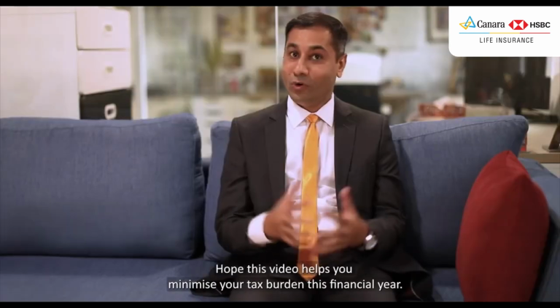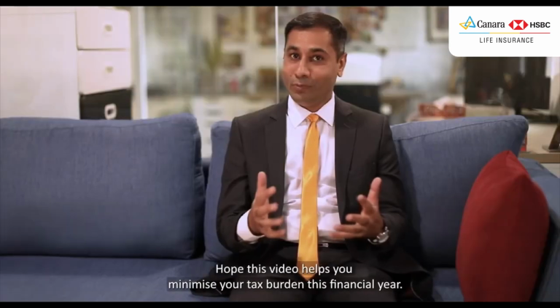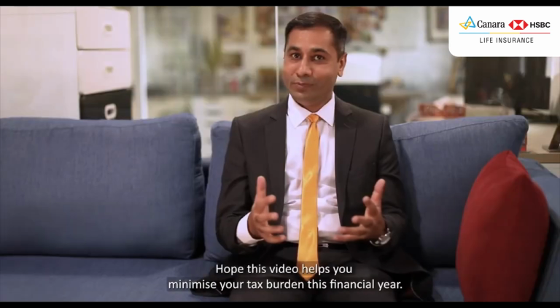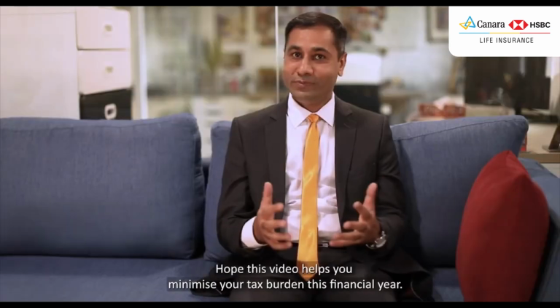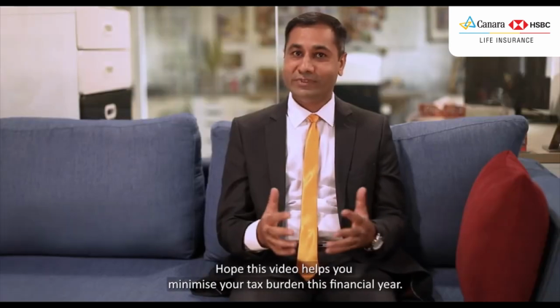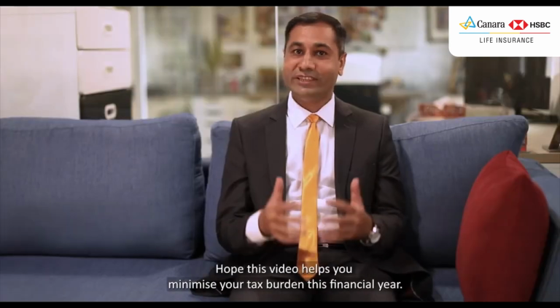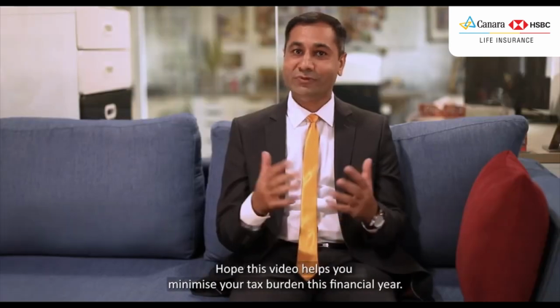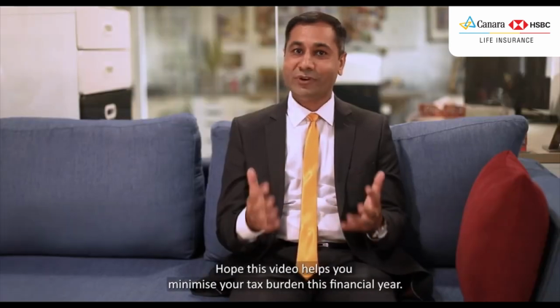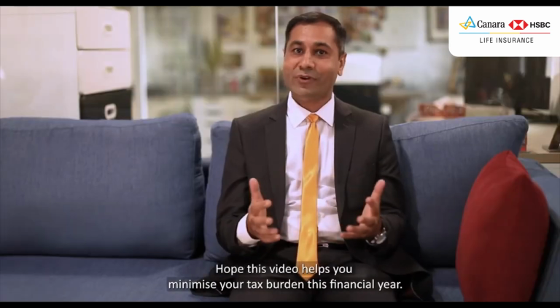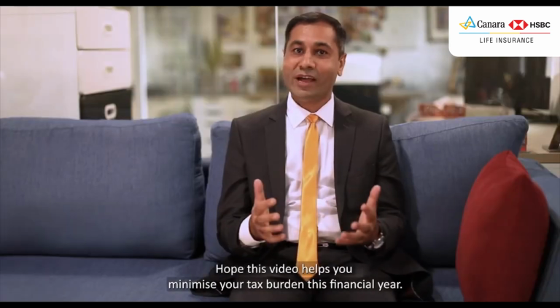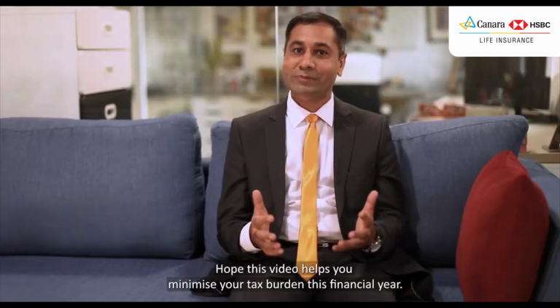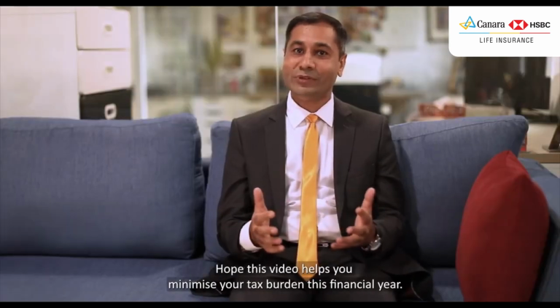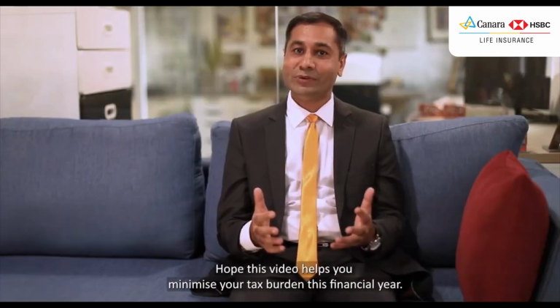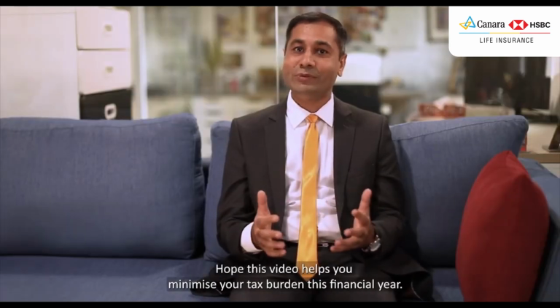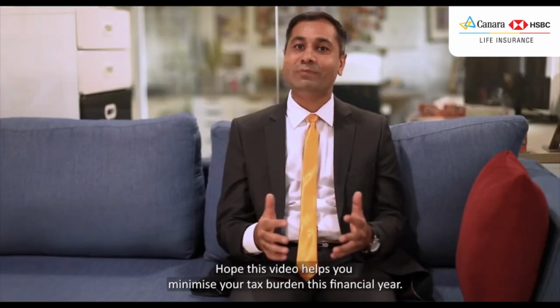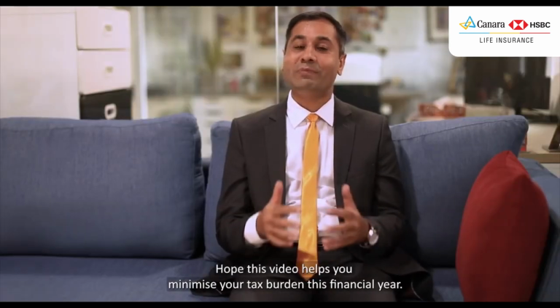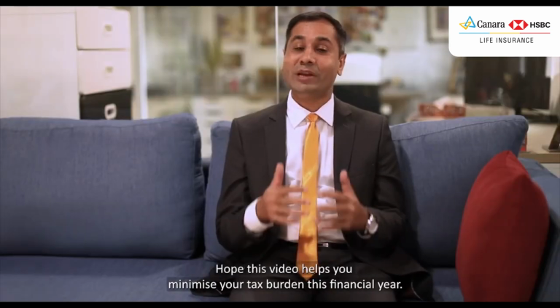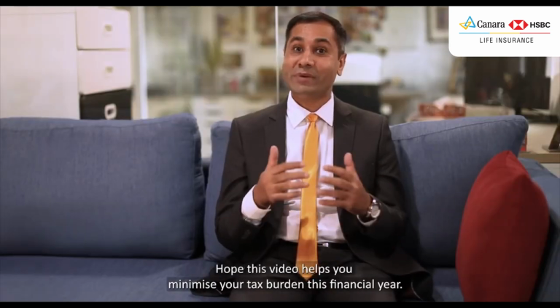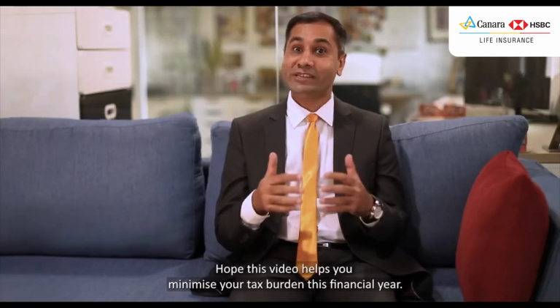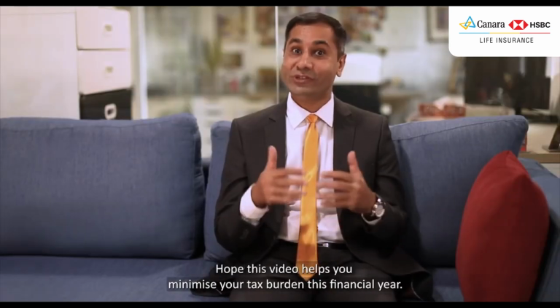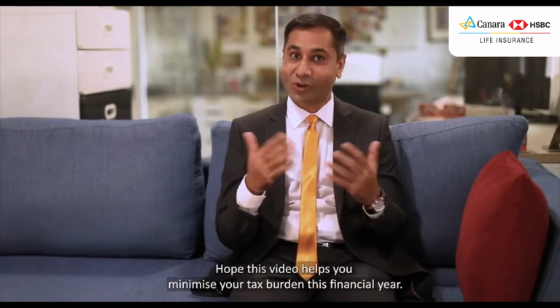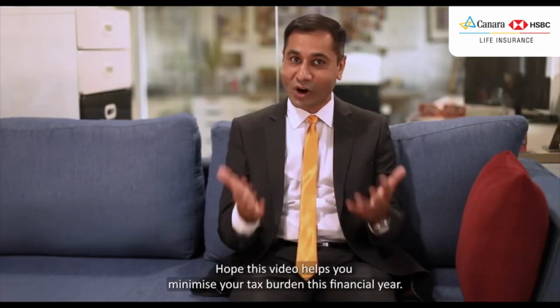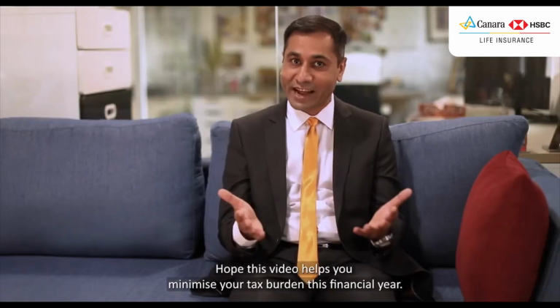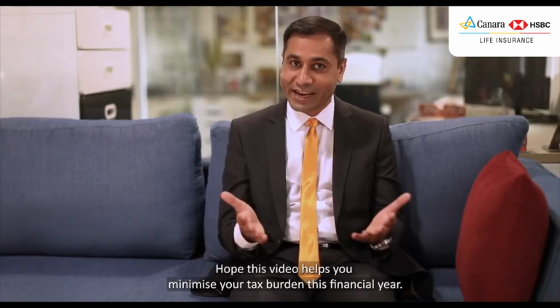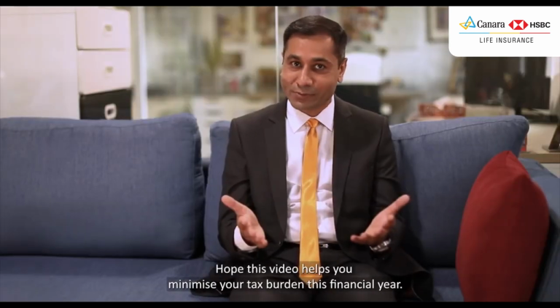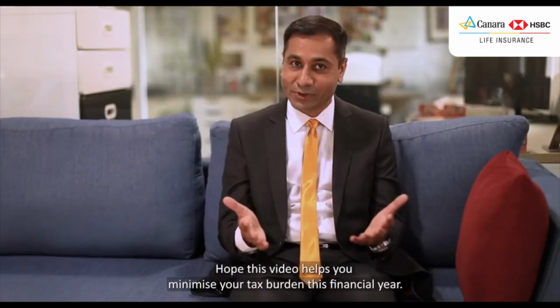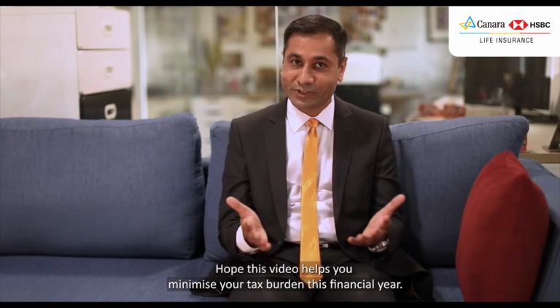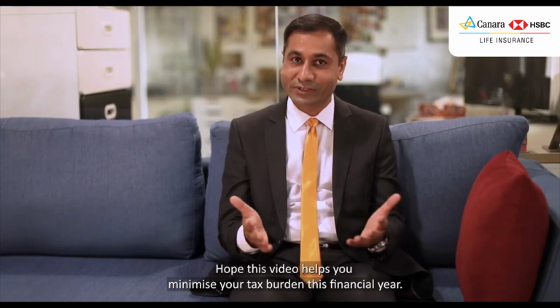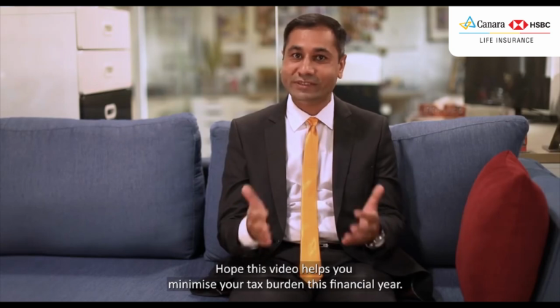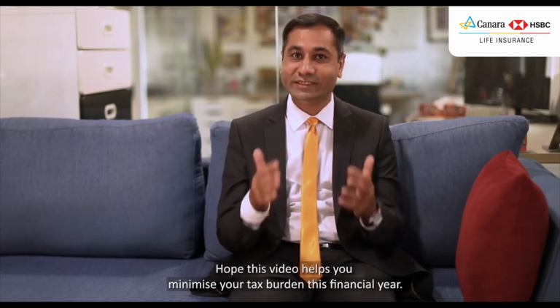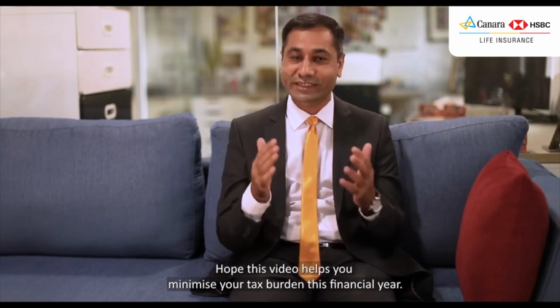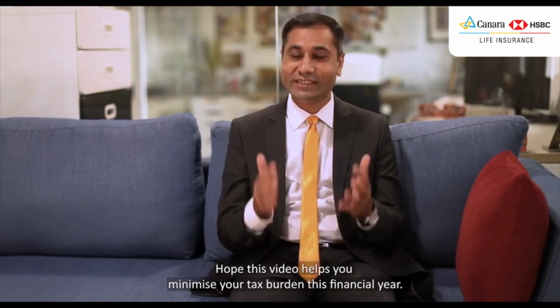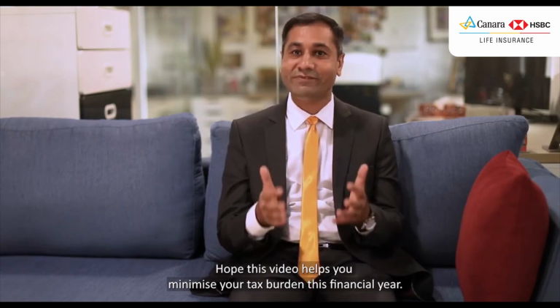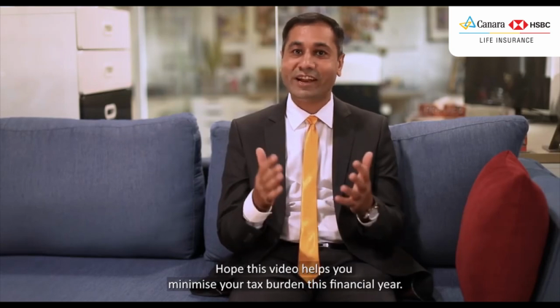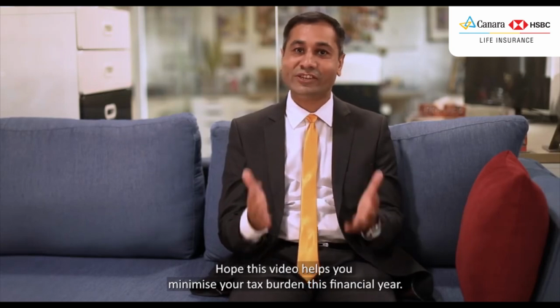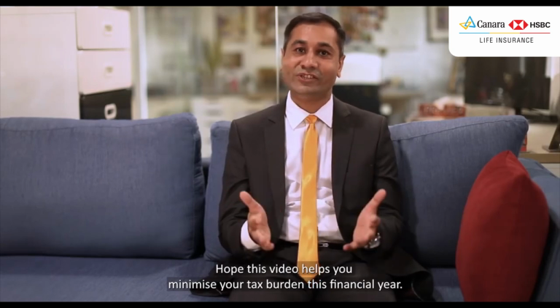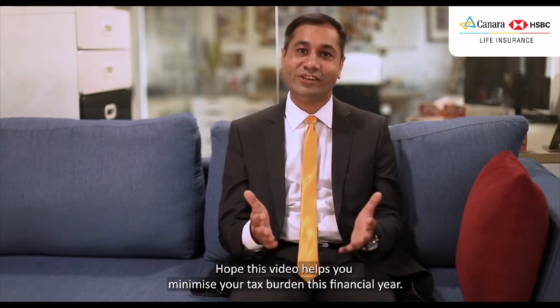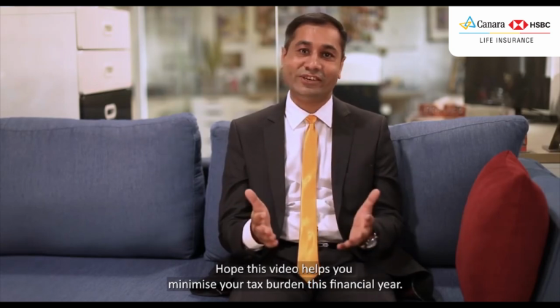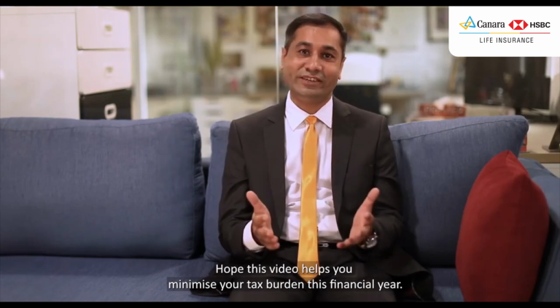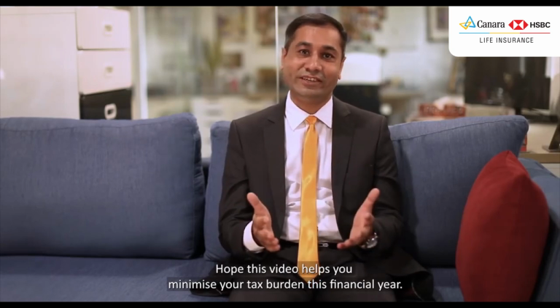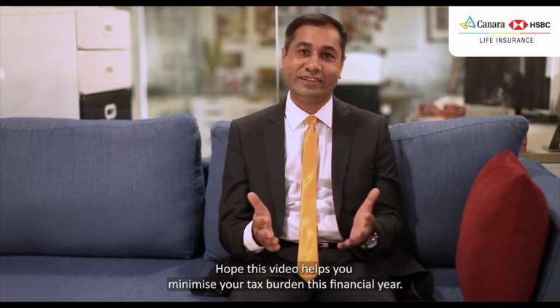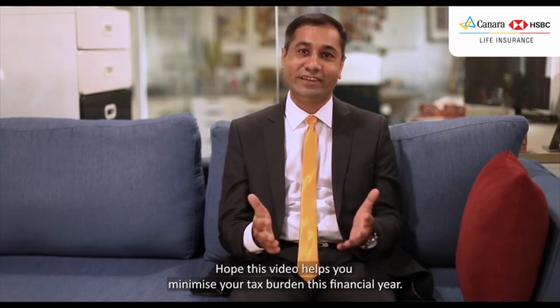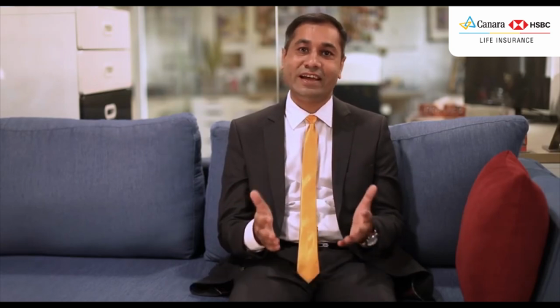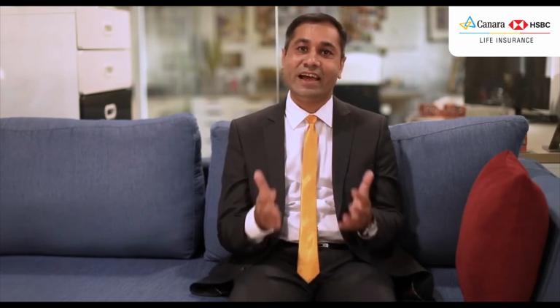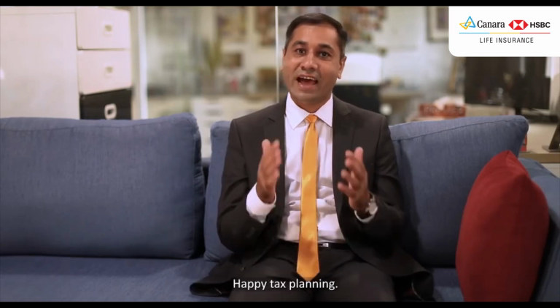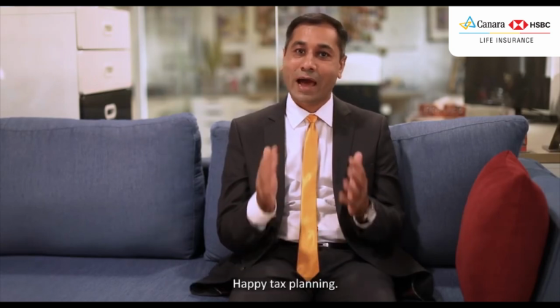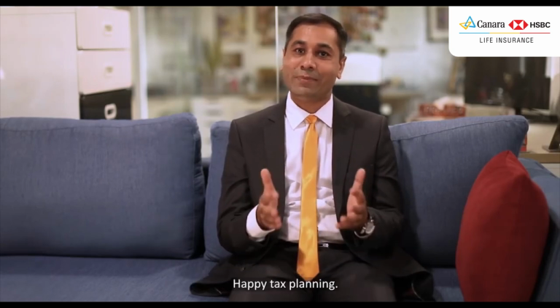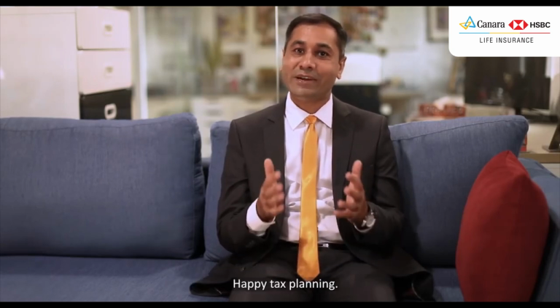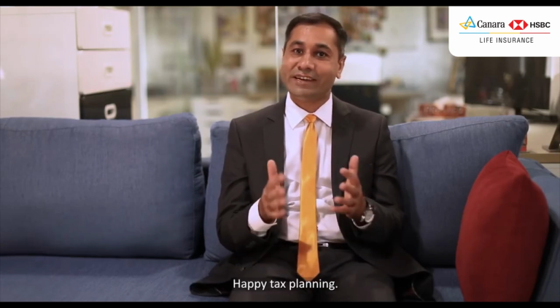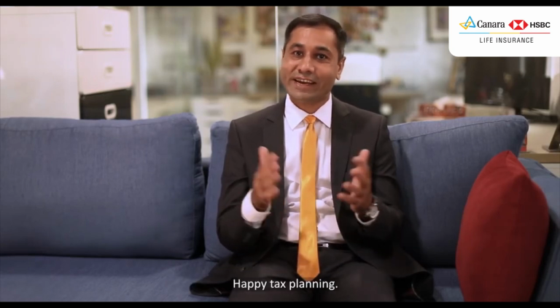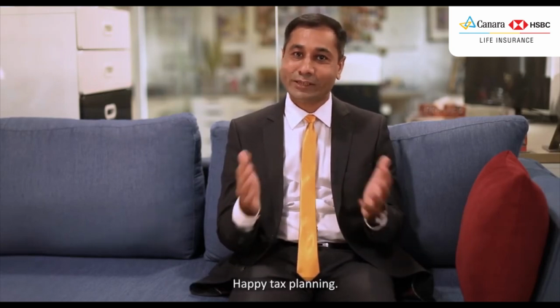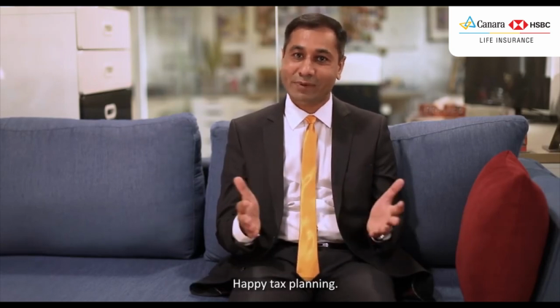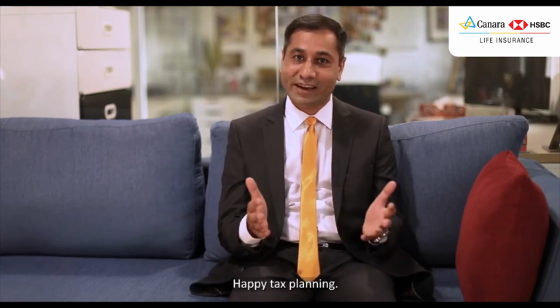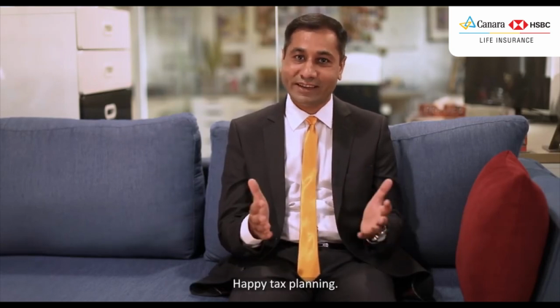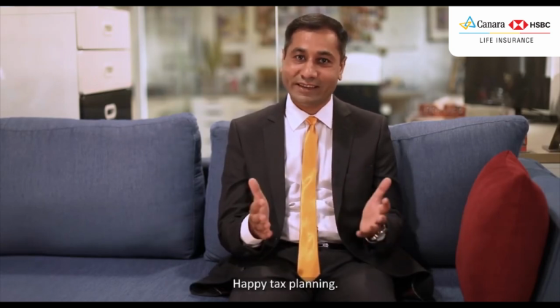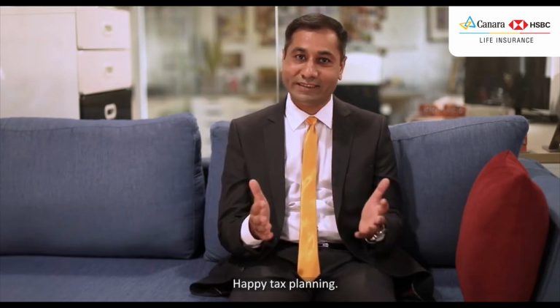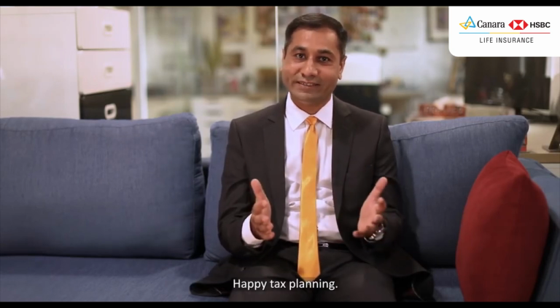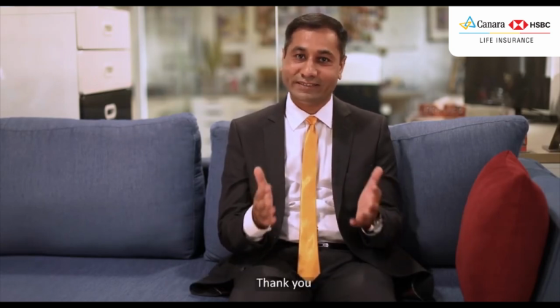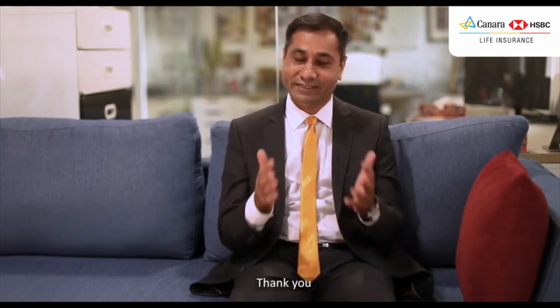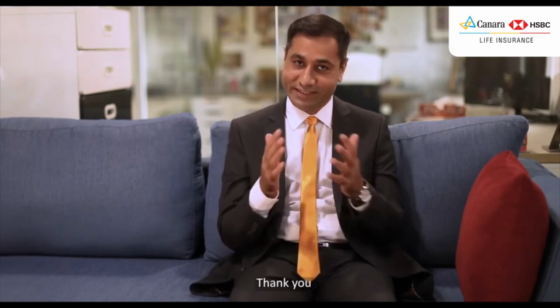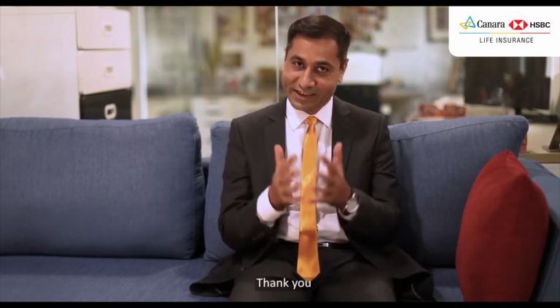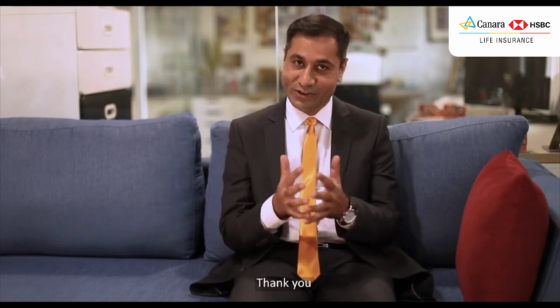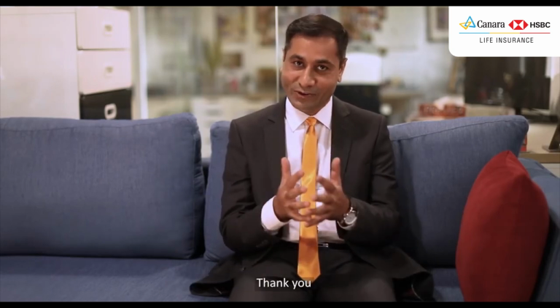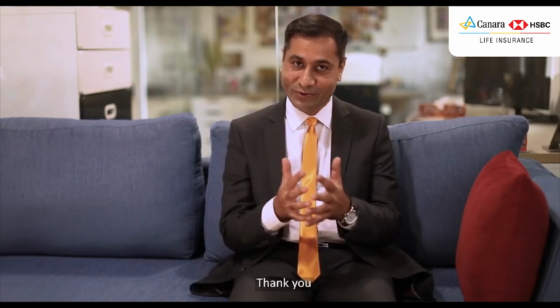Hope this video helps you minimize your tax burden this financial year. Happy tax planning. Thank you.